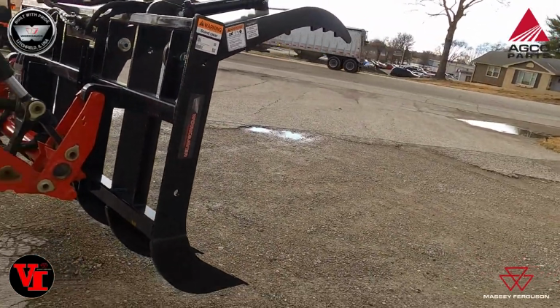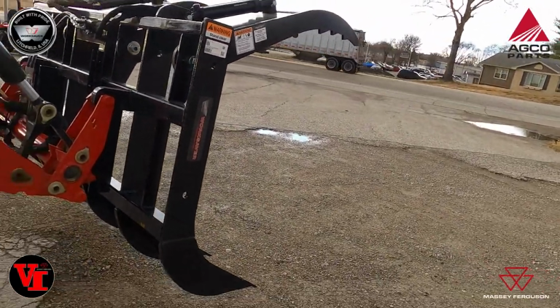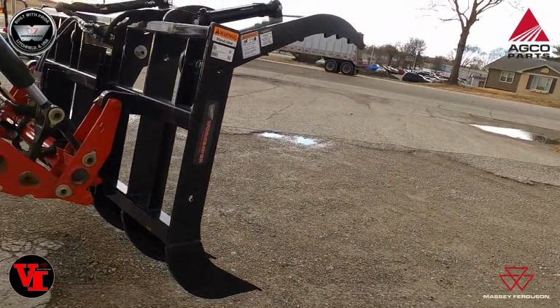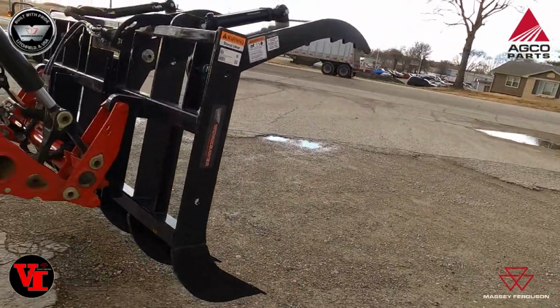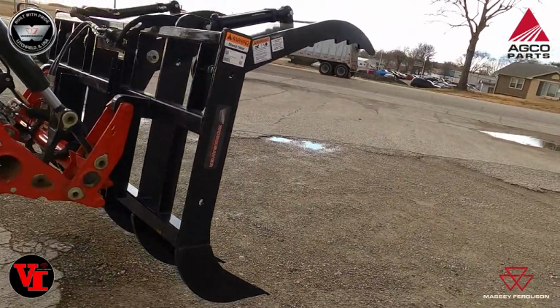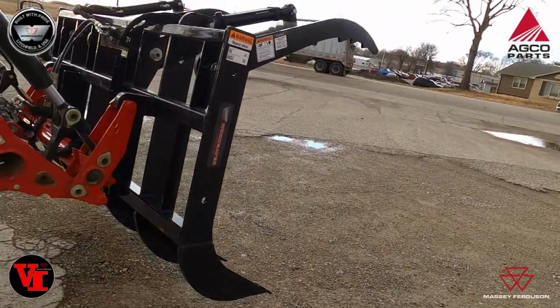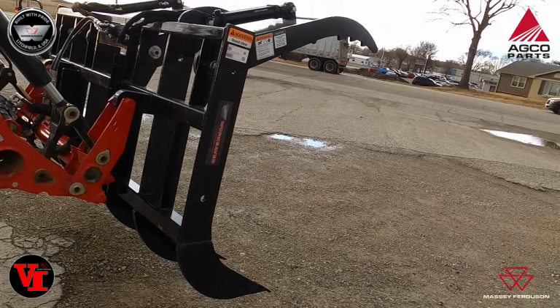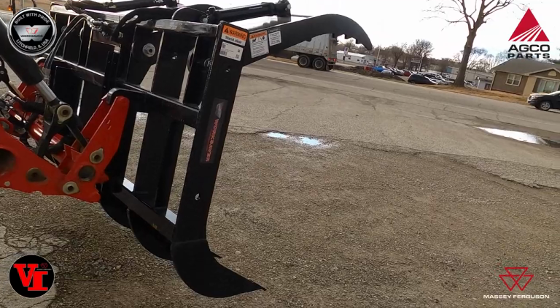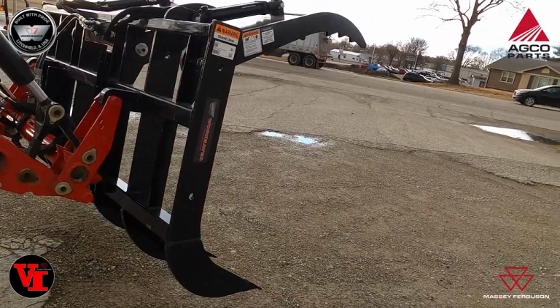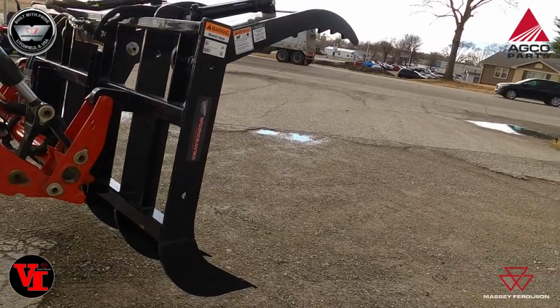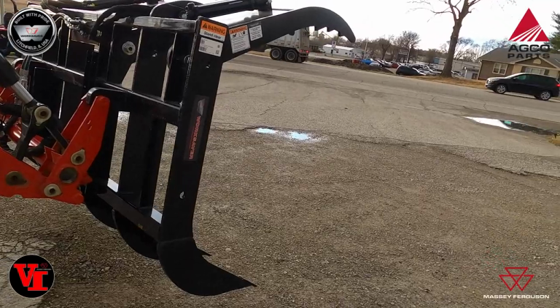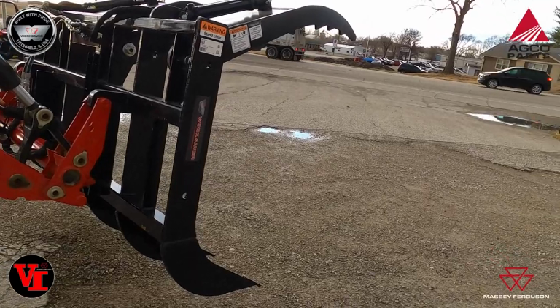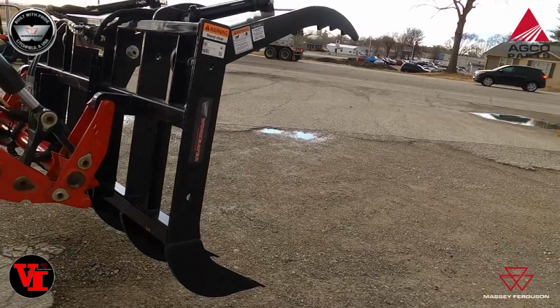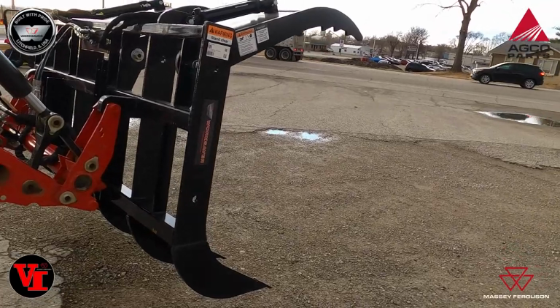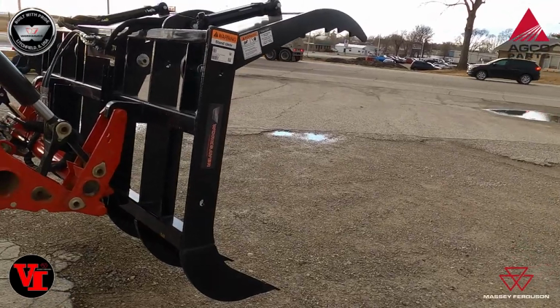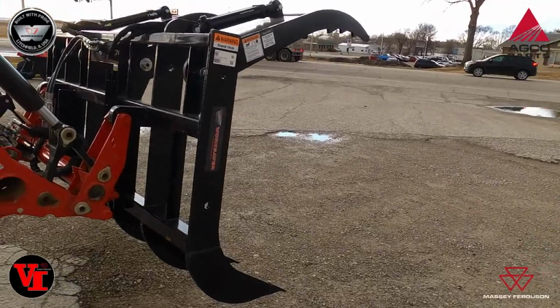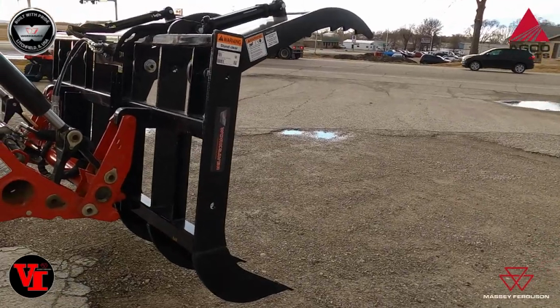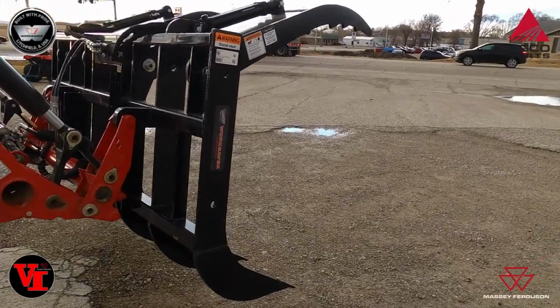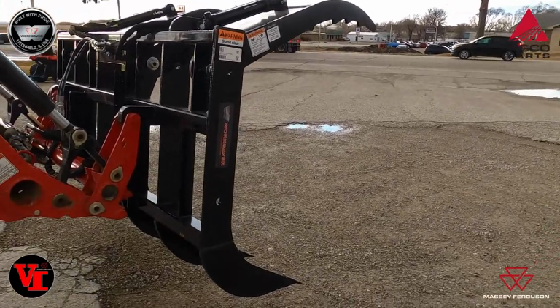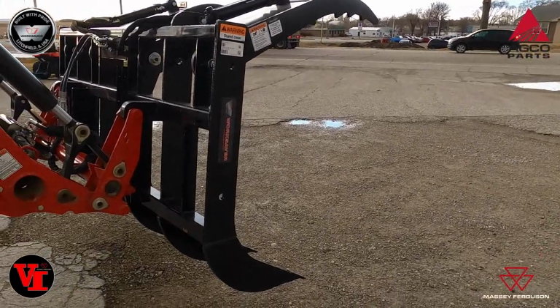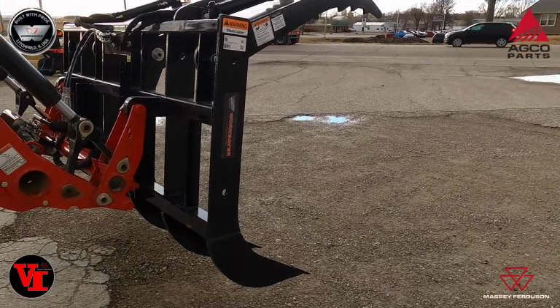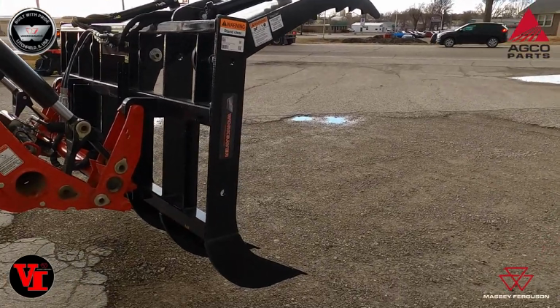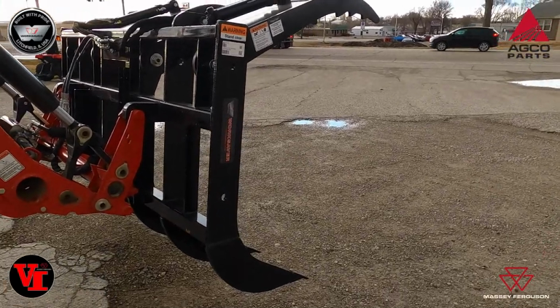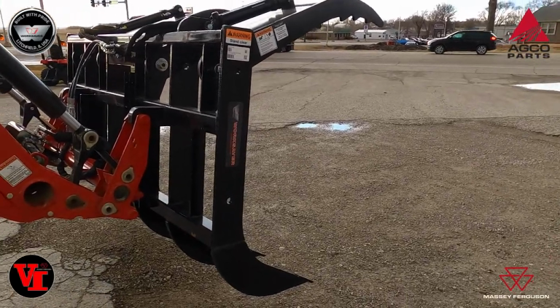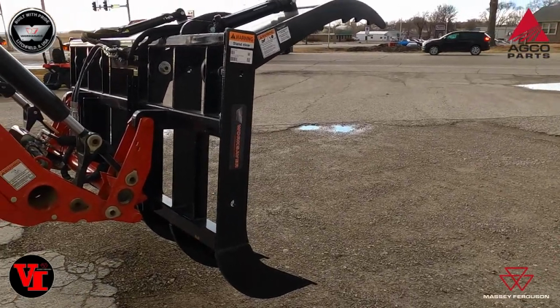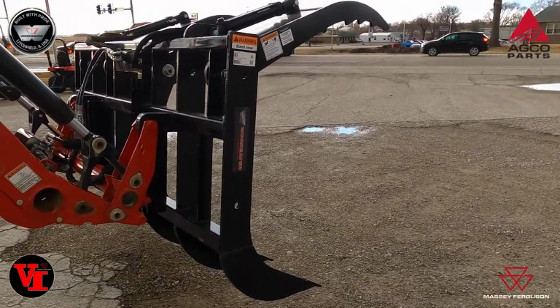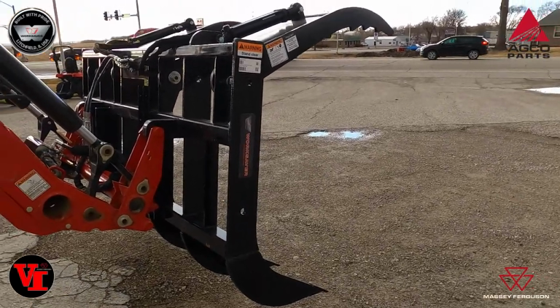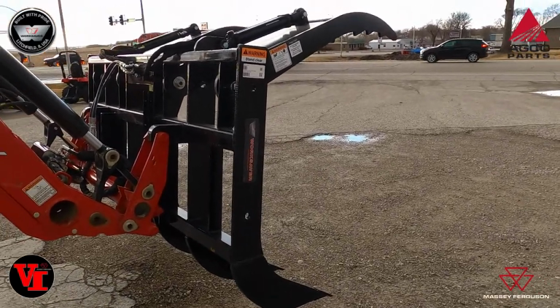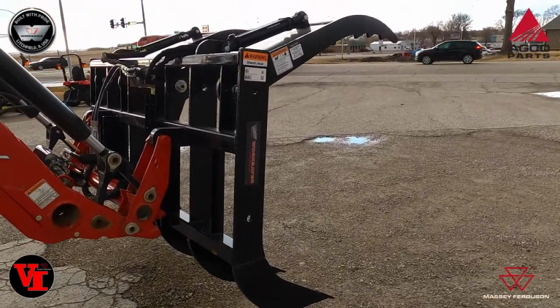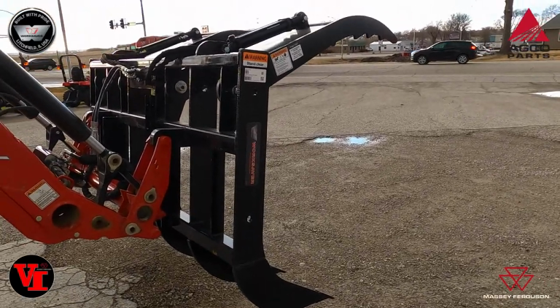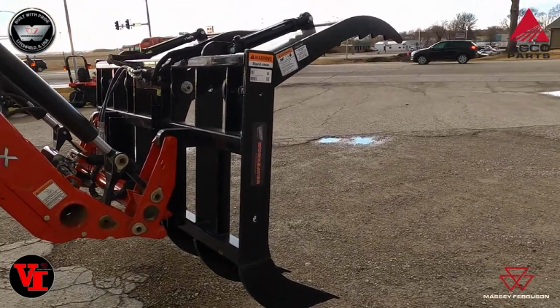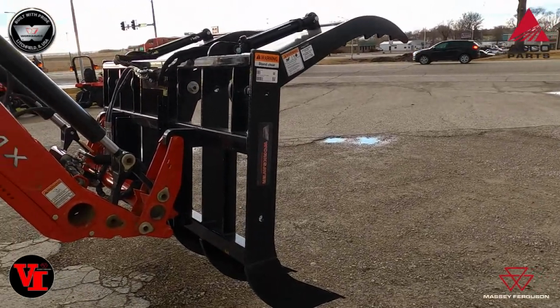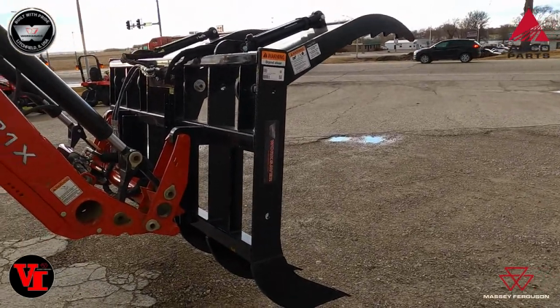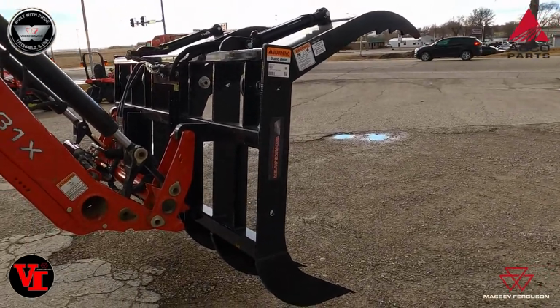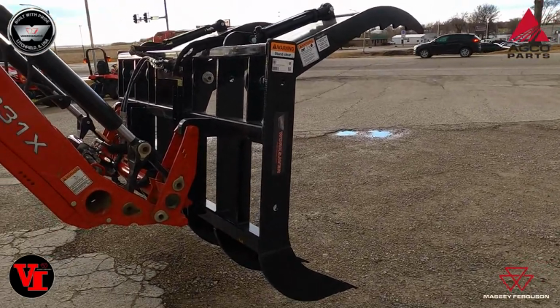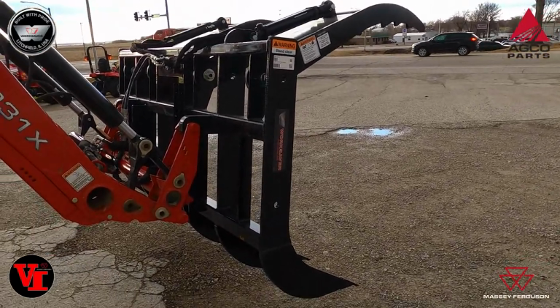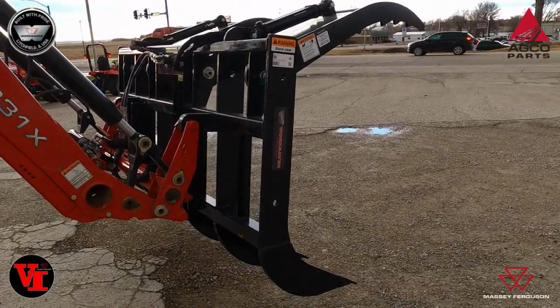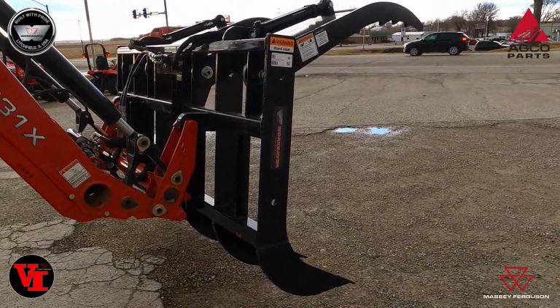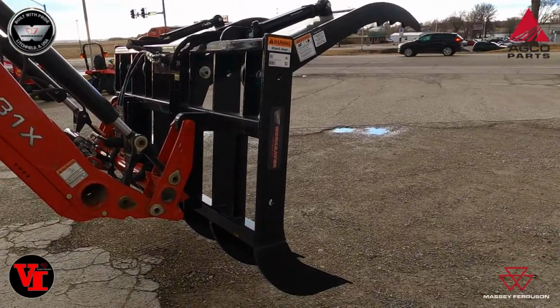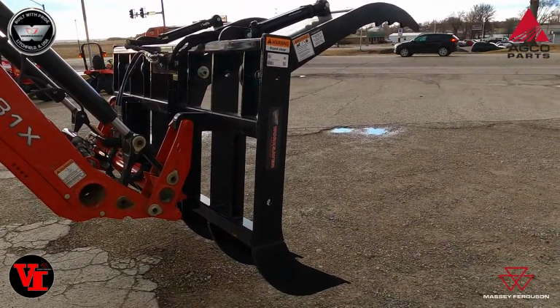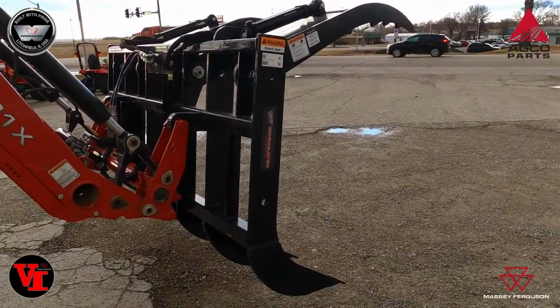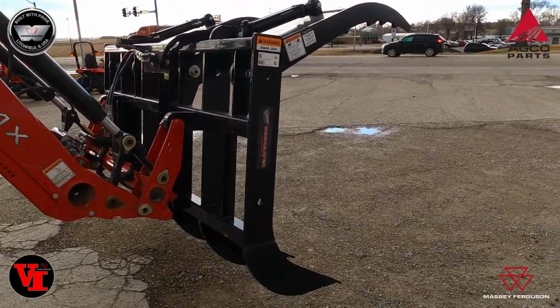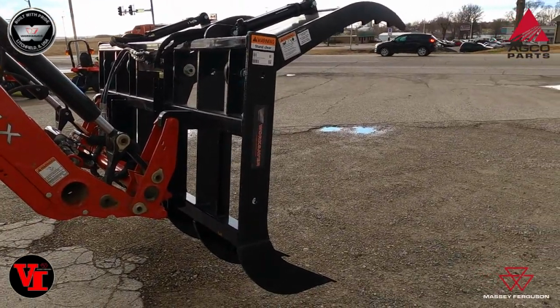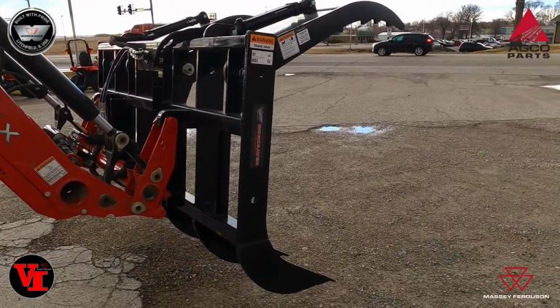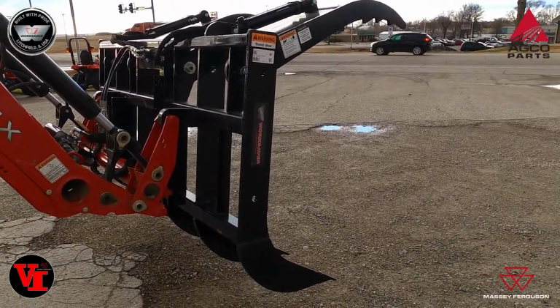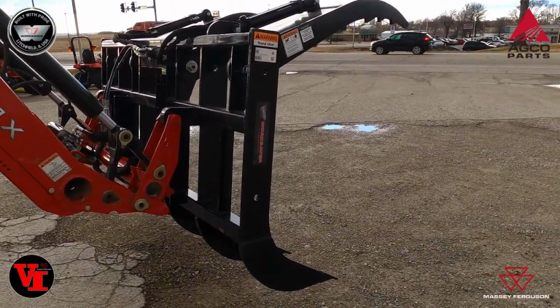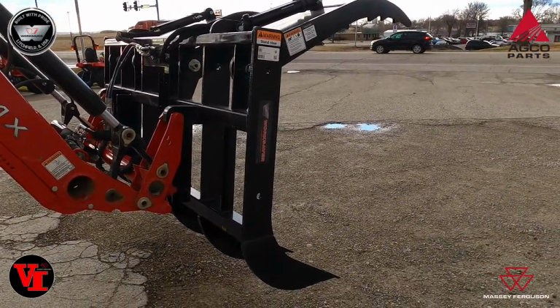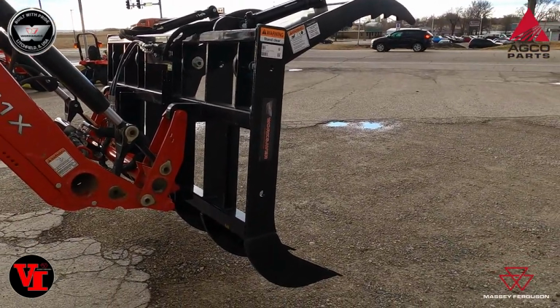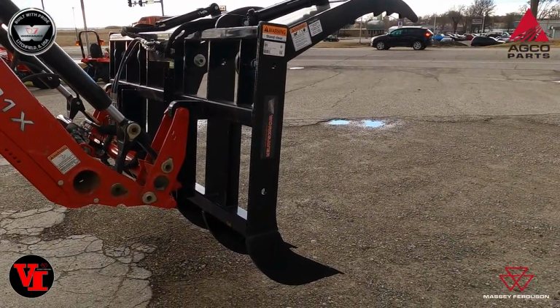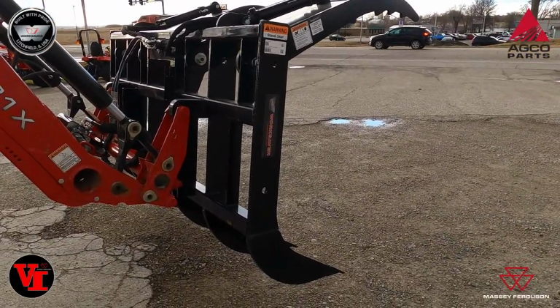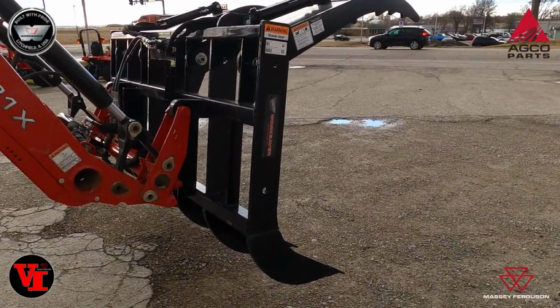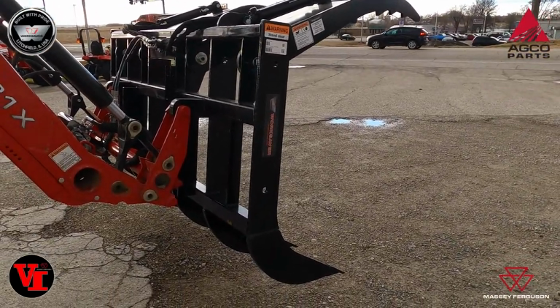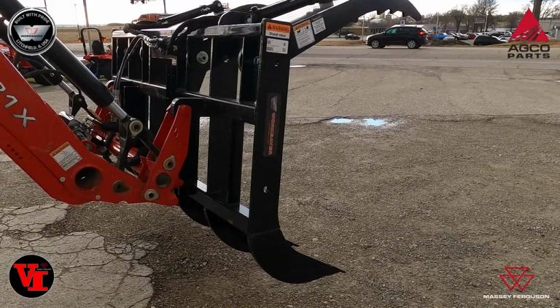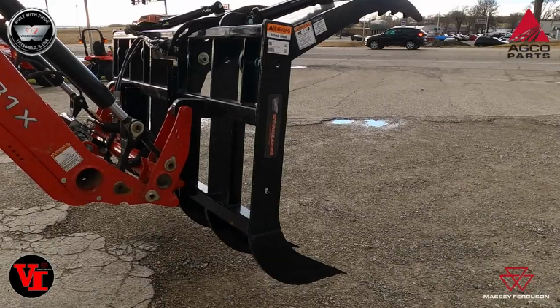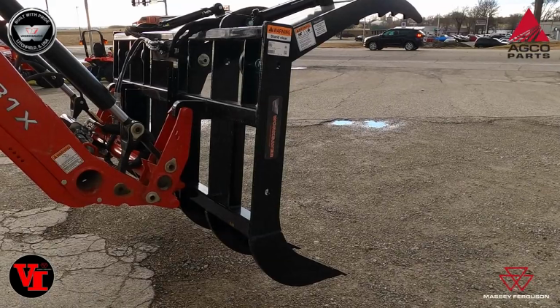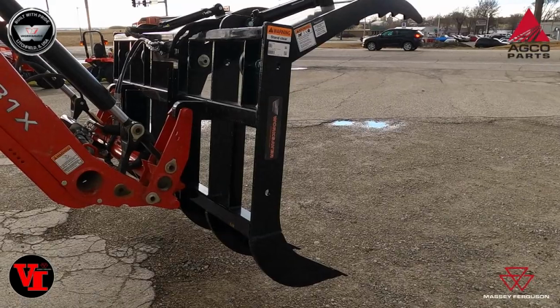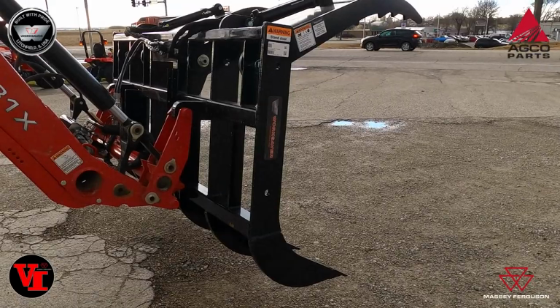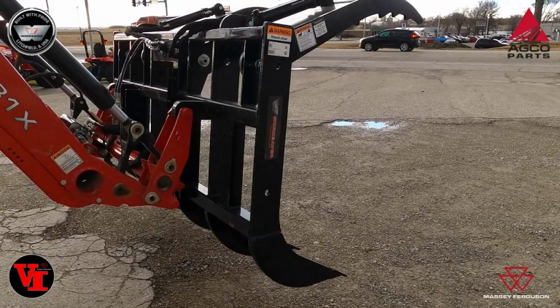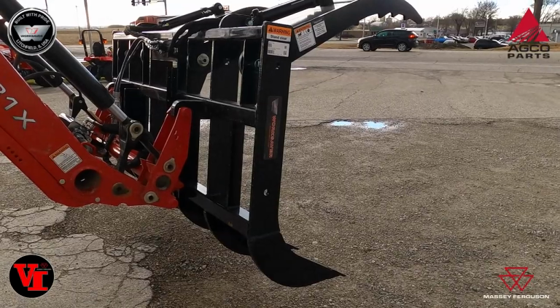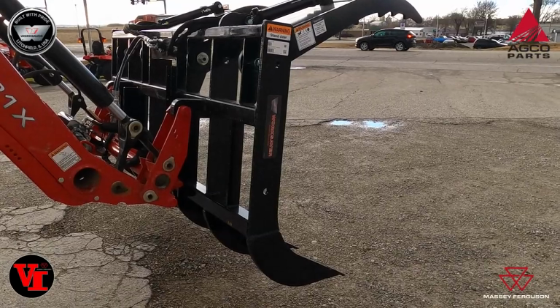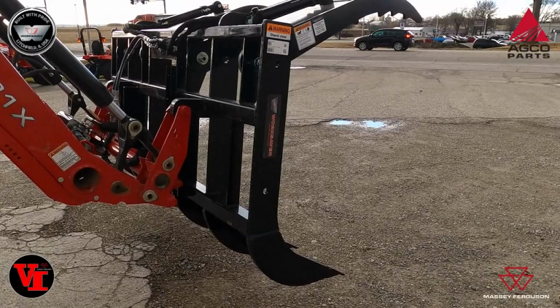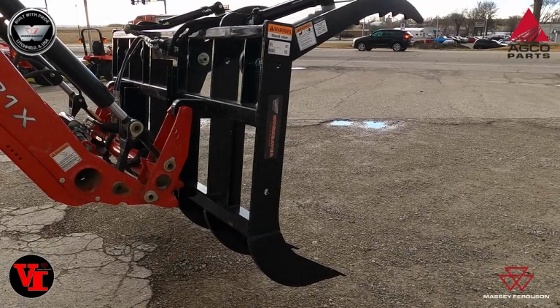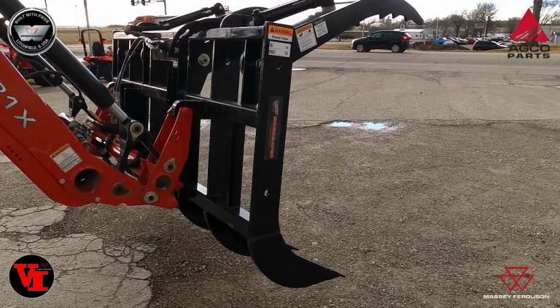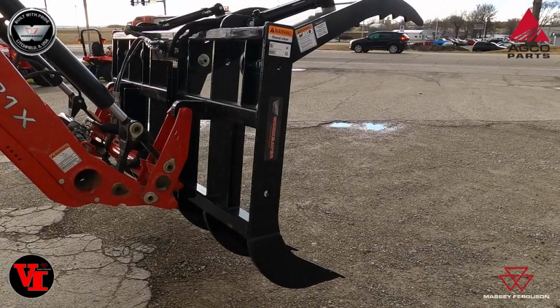And then we're going to jump in the tractor and show you how to operate the third function kit on a 4600 series Massey Ferguson.